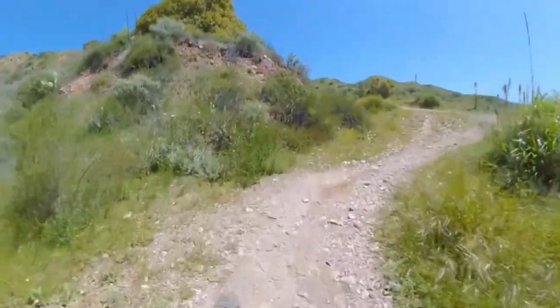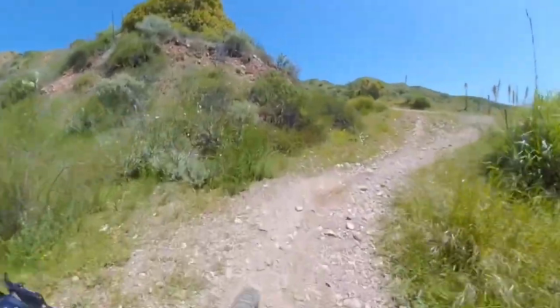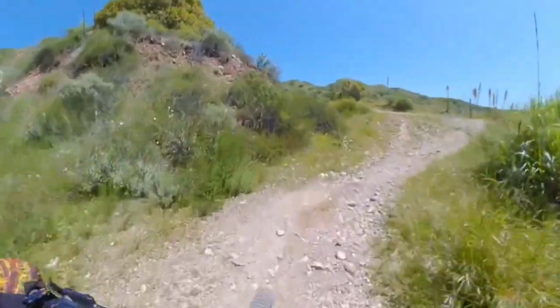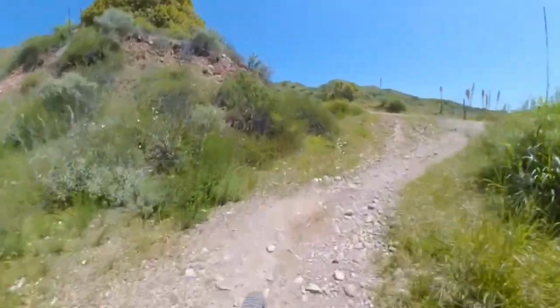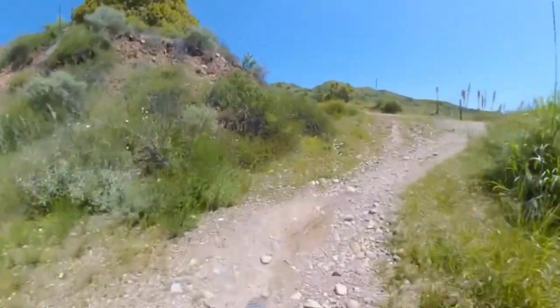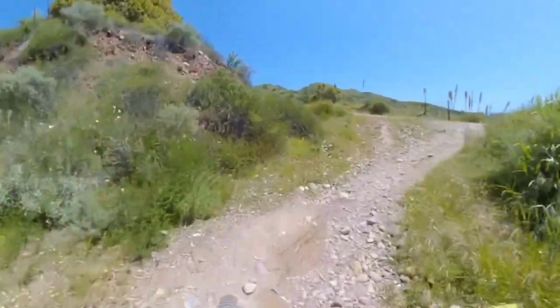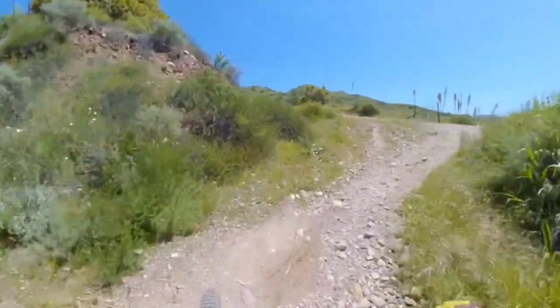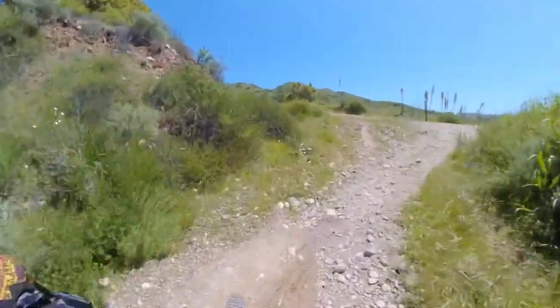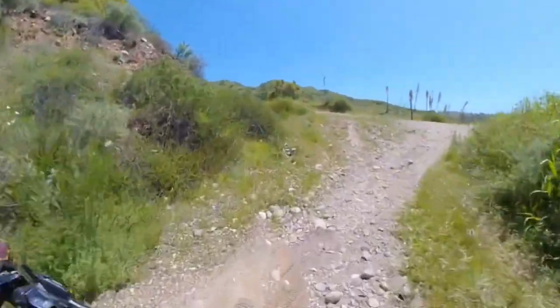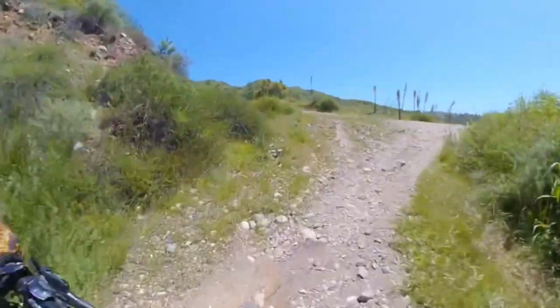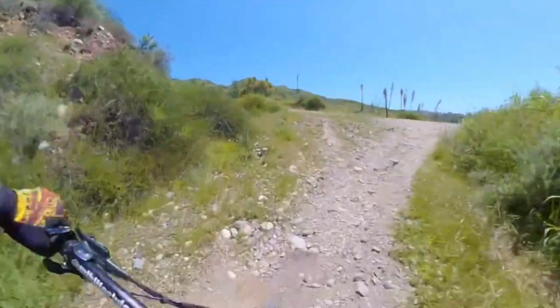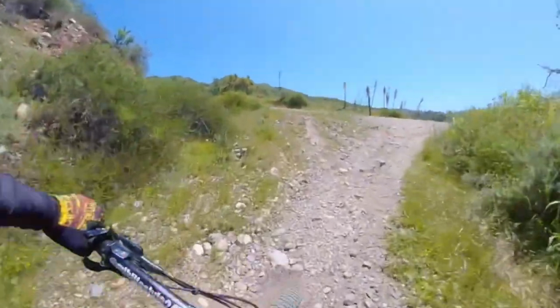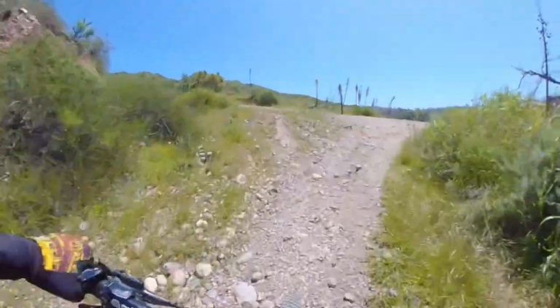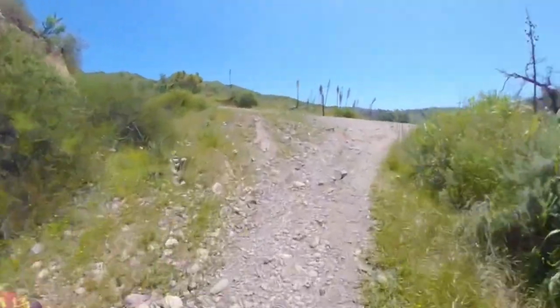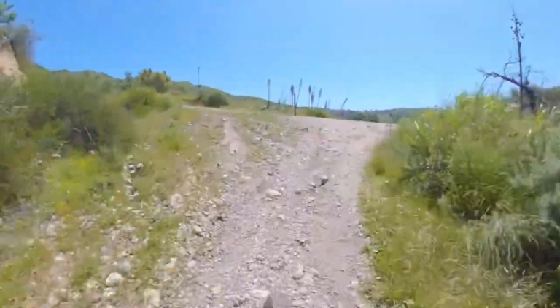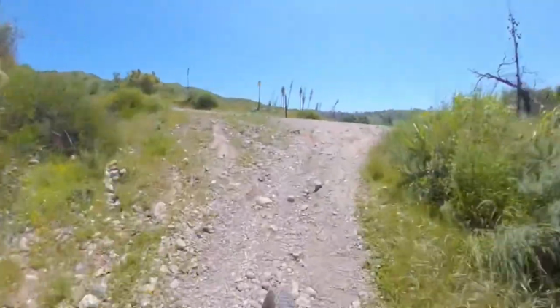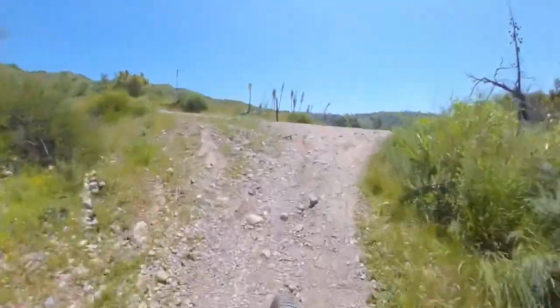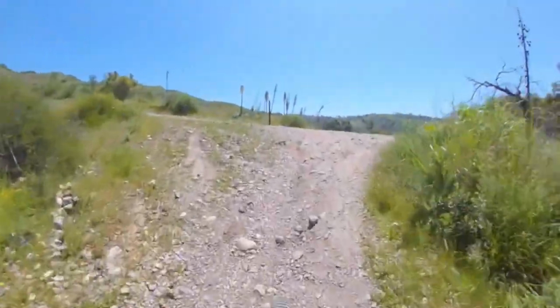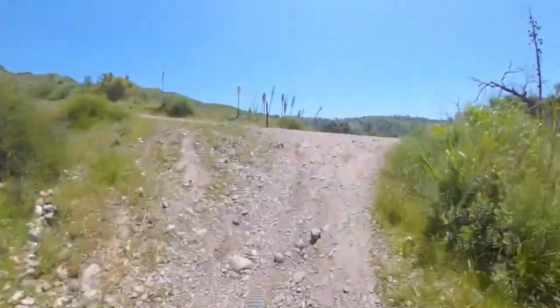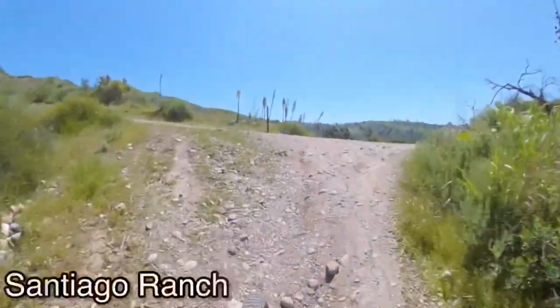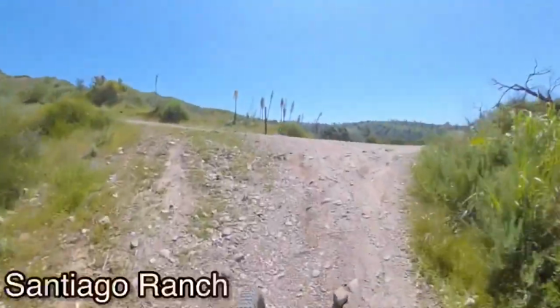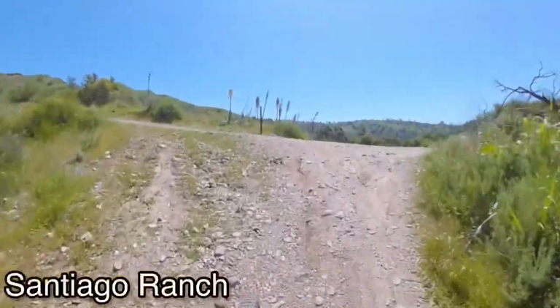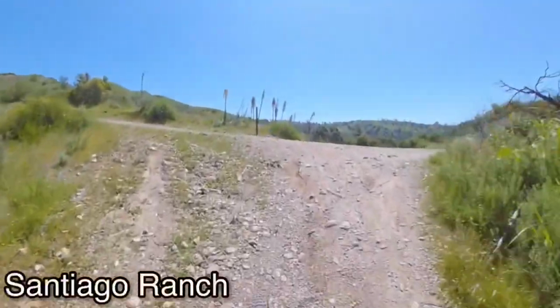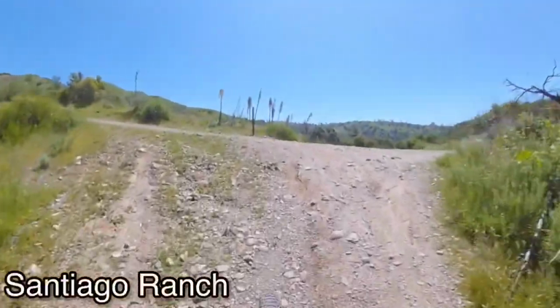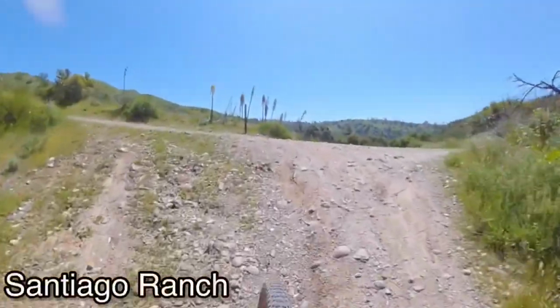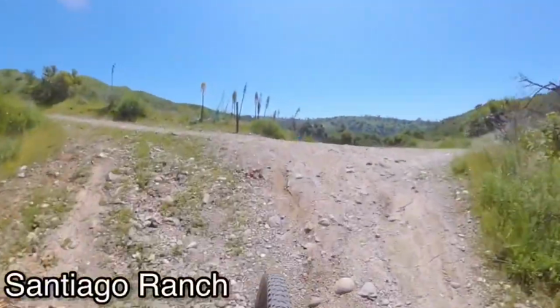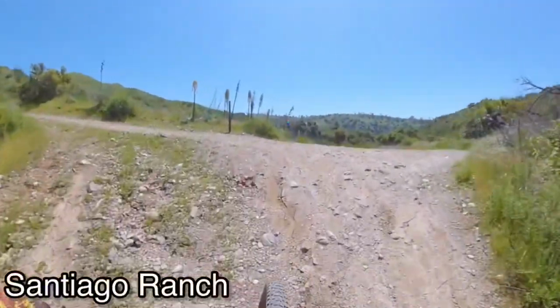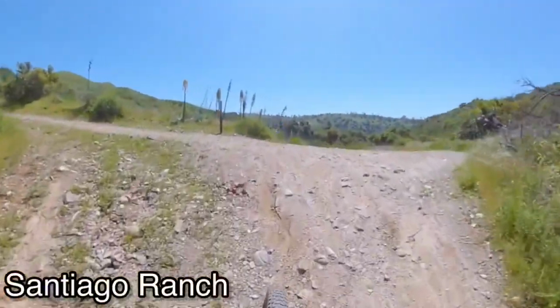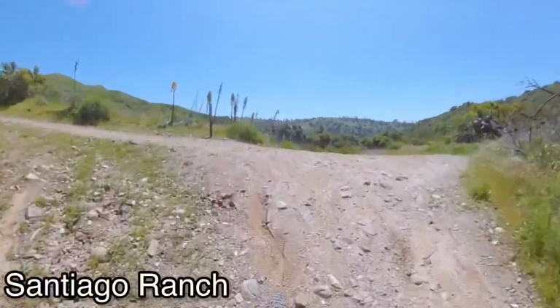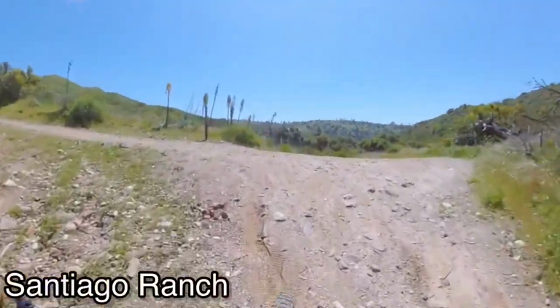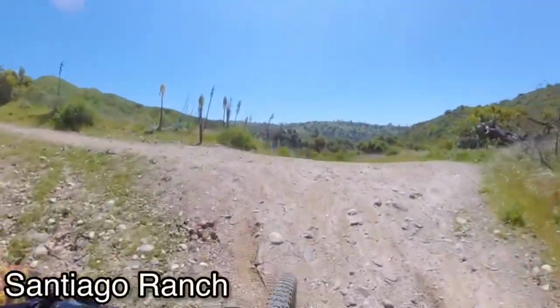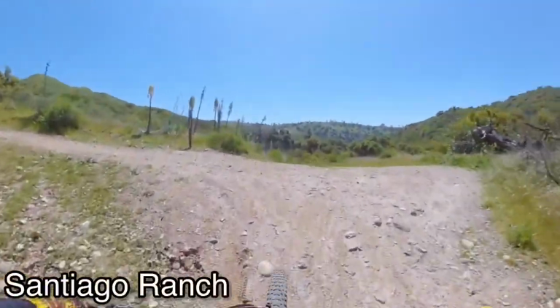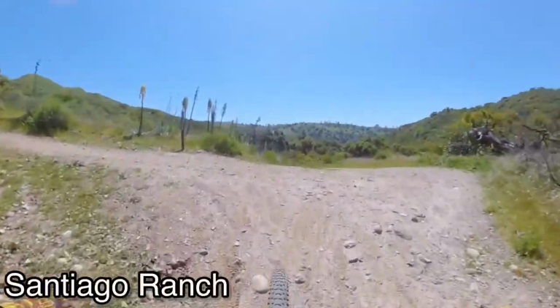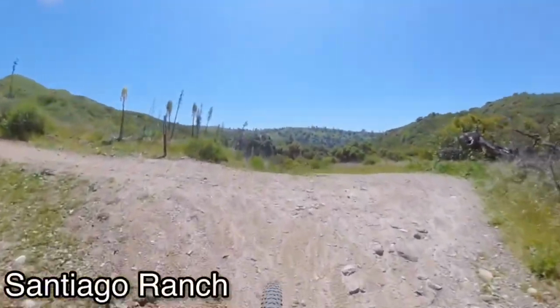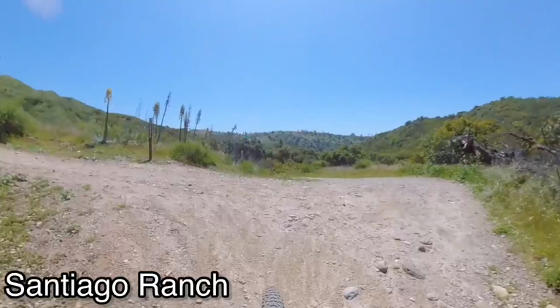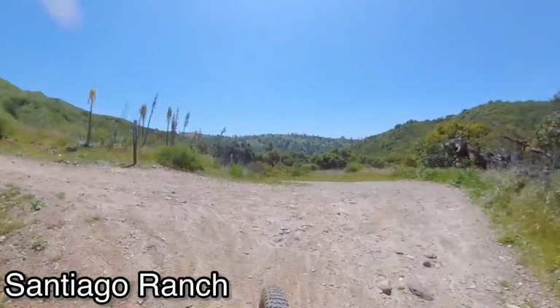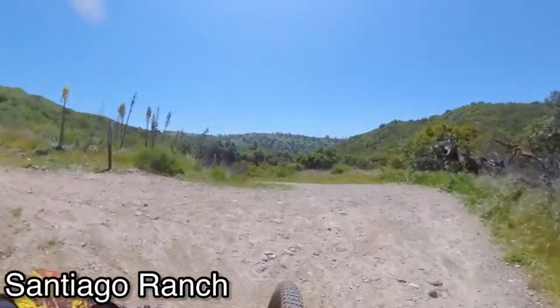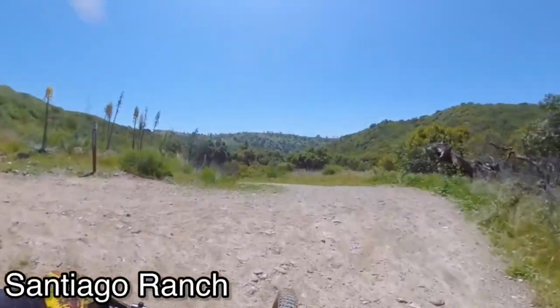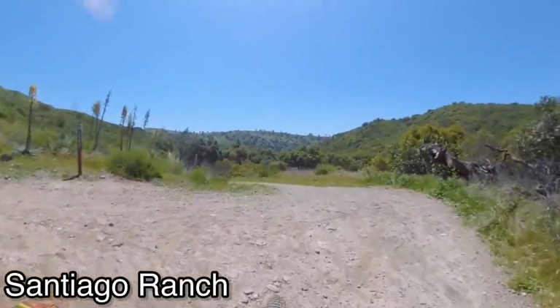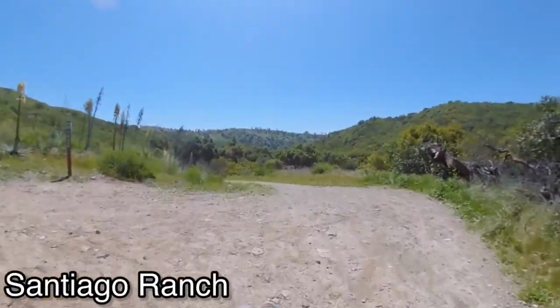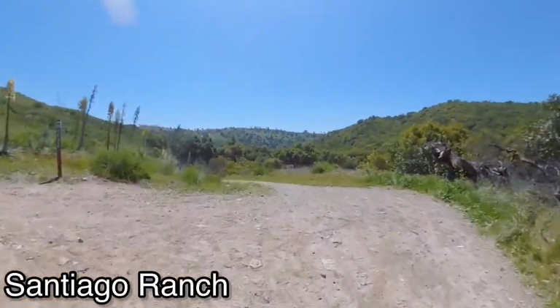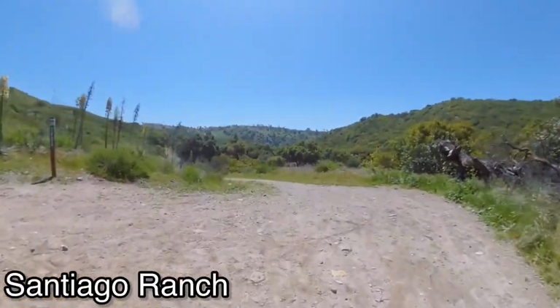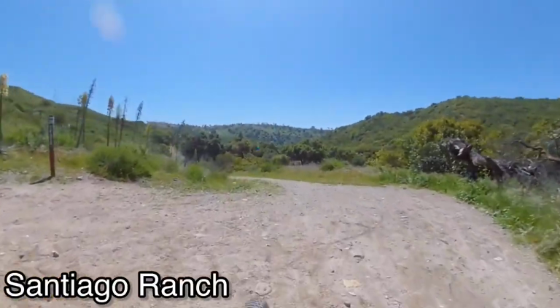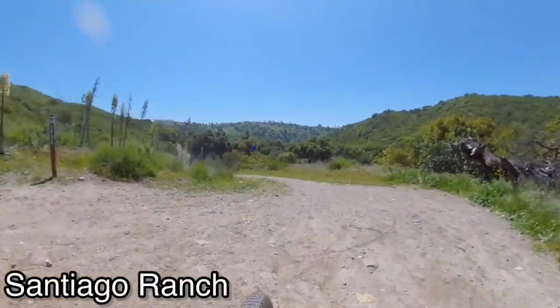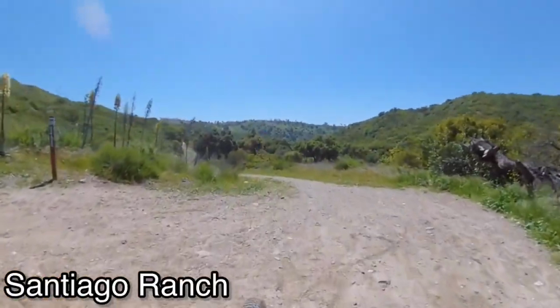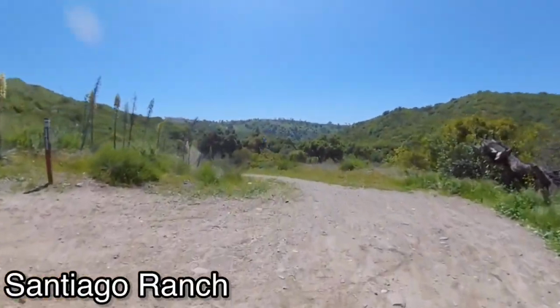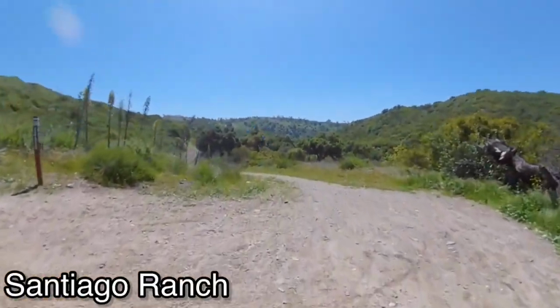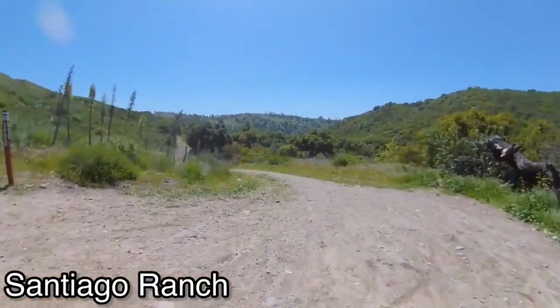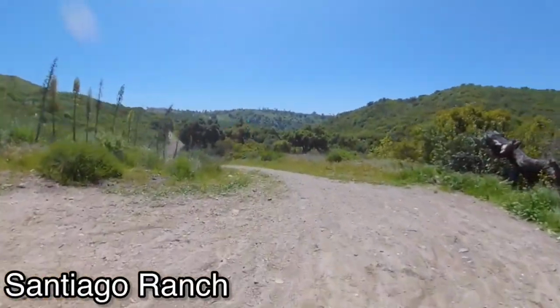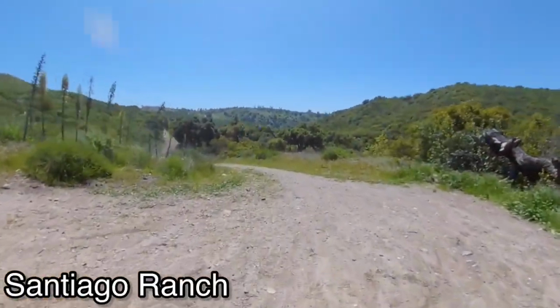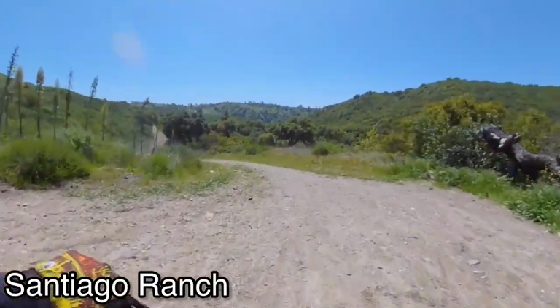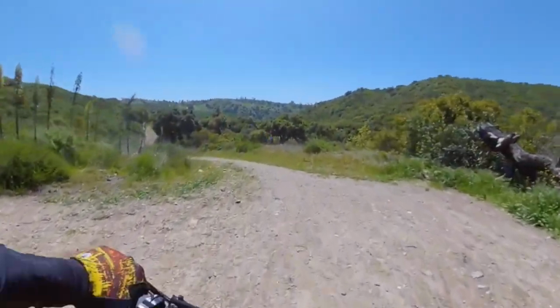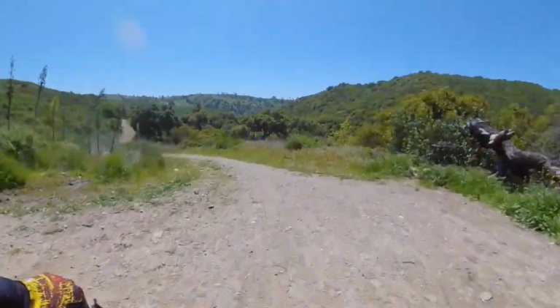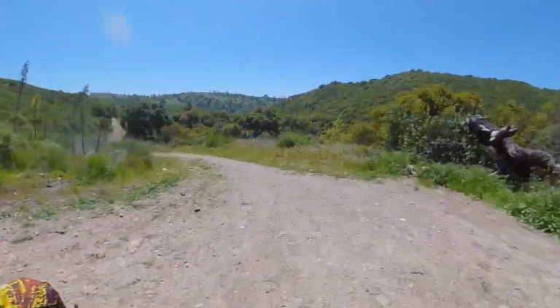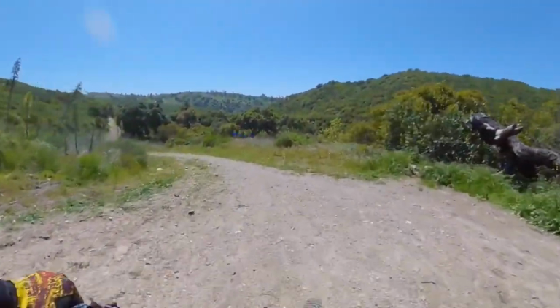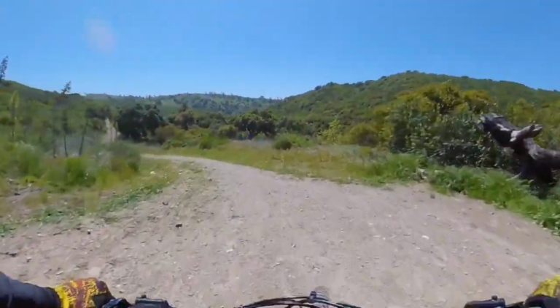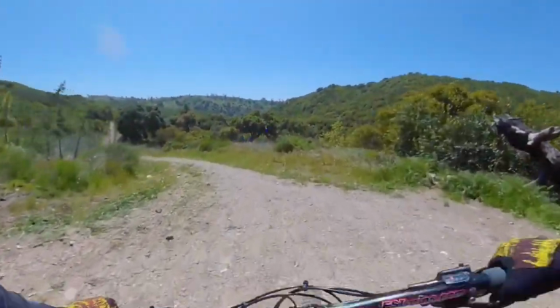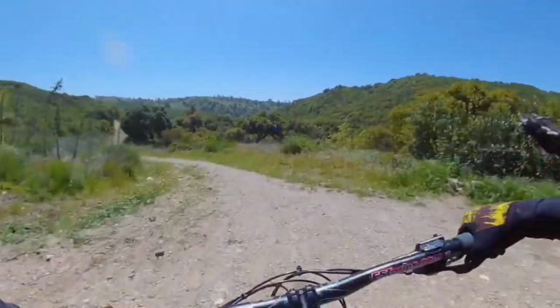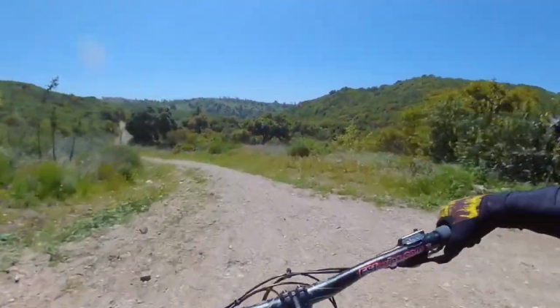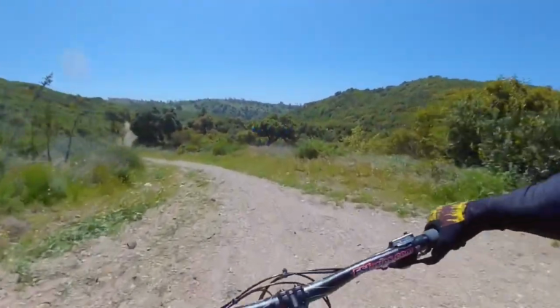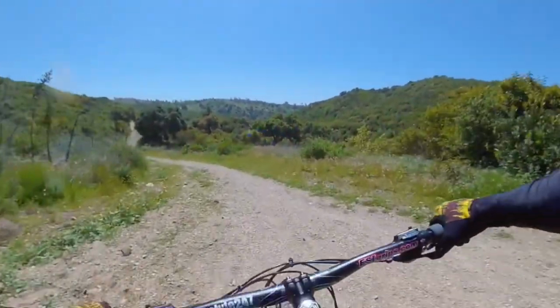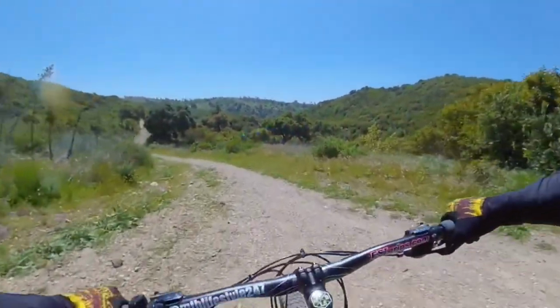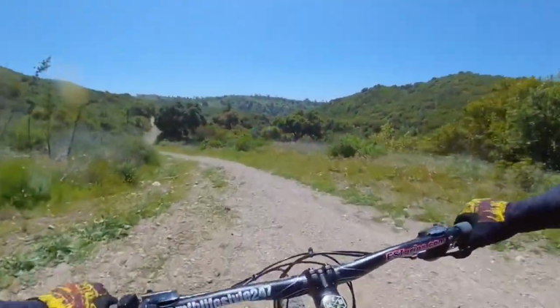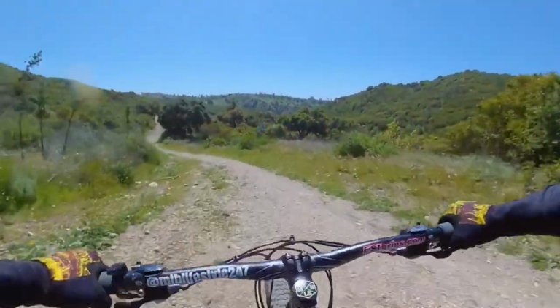Right here you're going to come up to Santiago Ranch. You just want to go to your right.